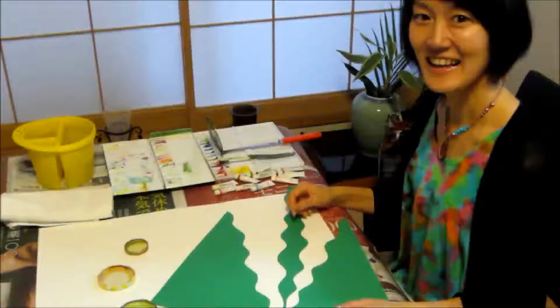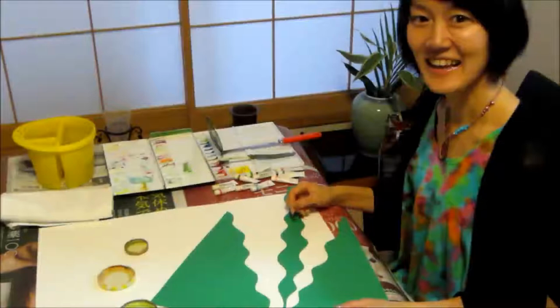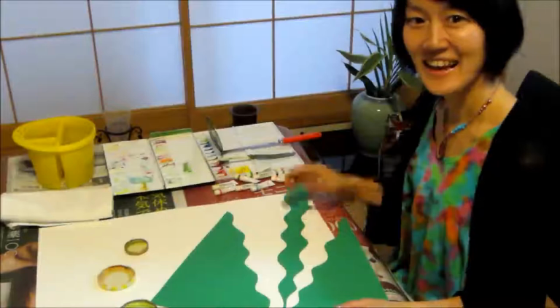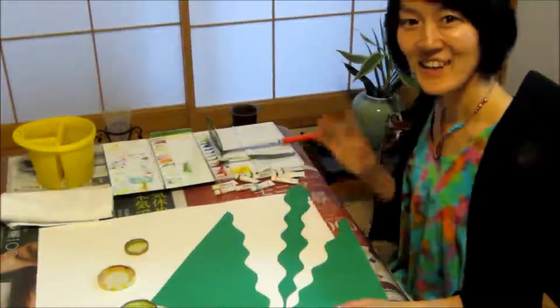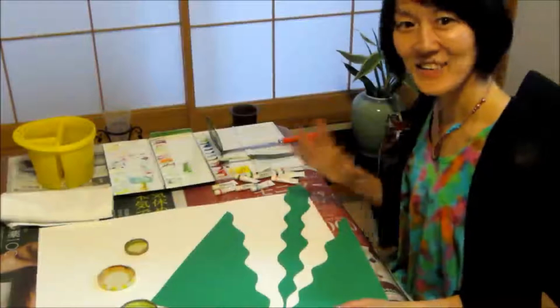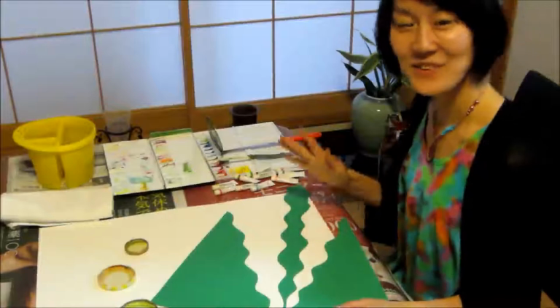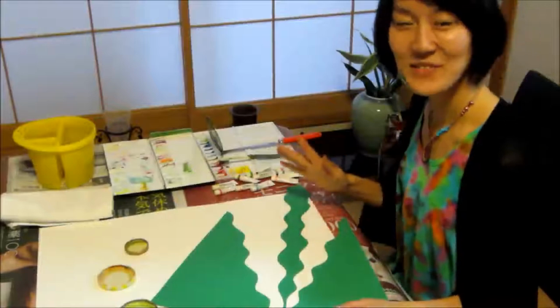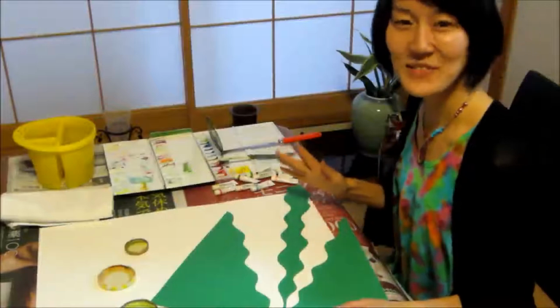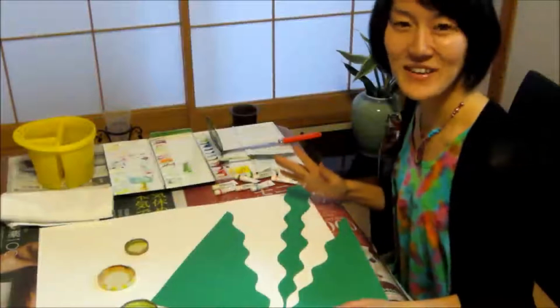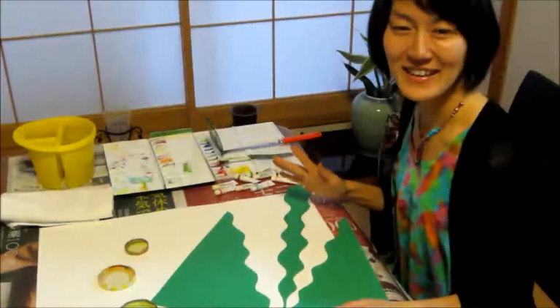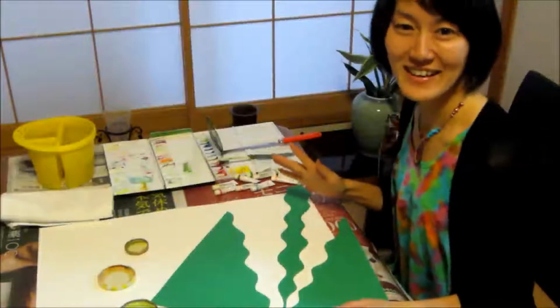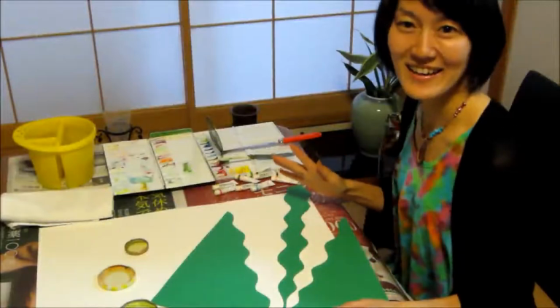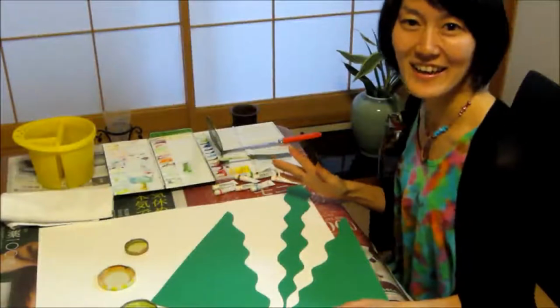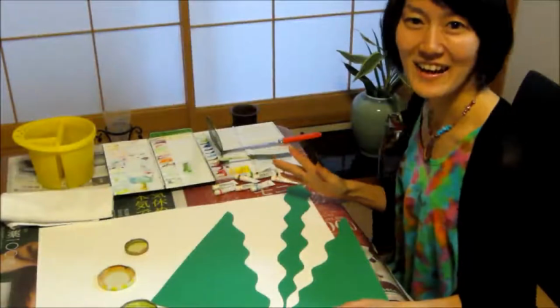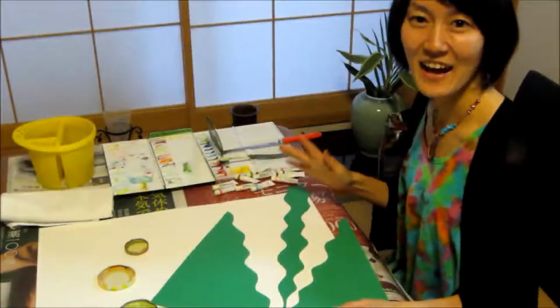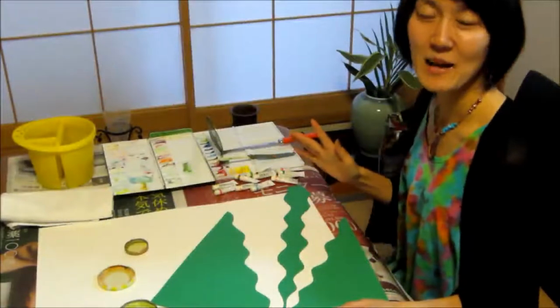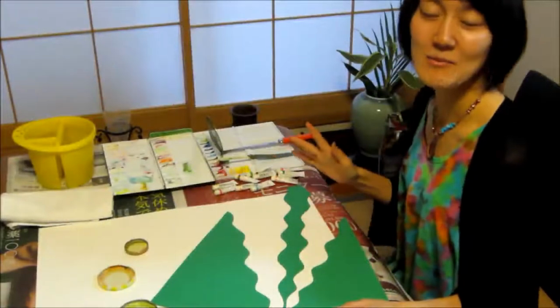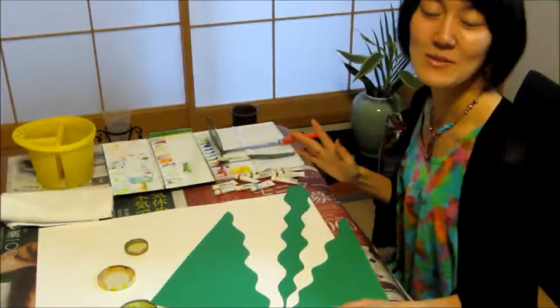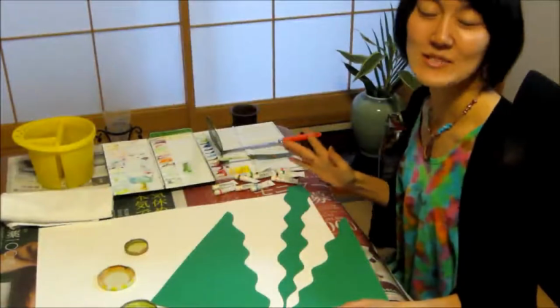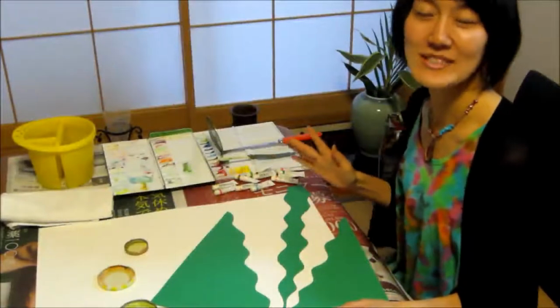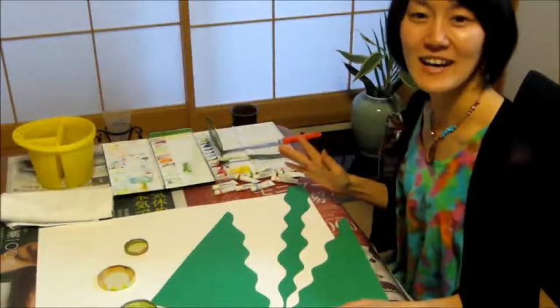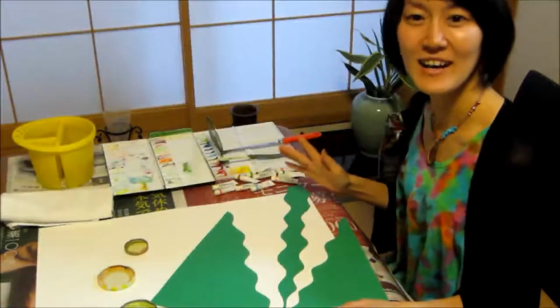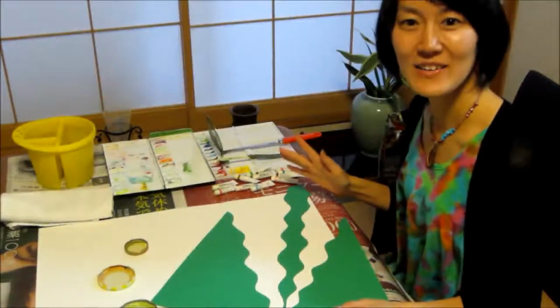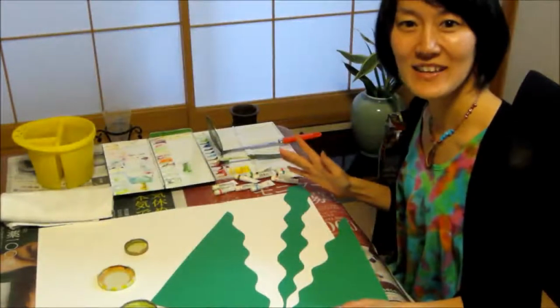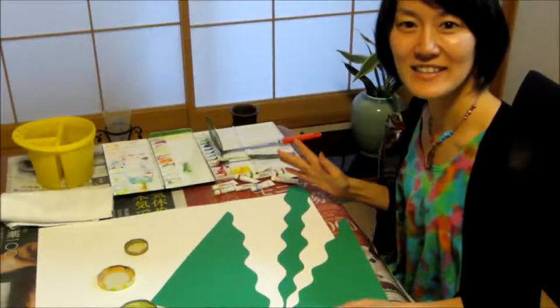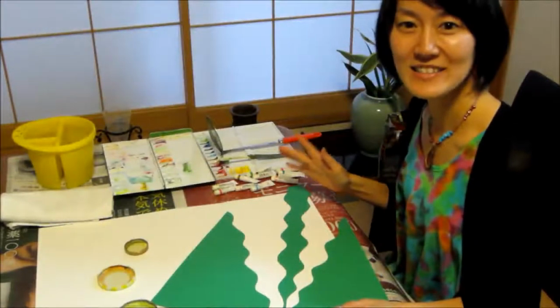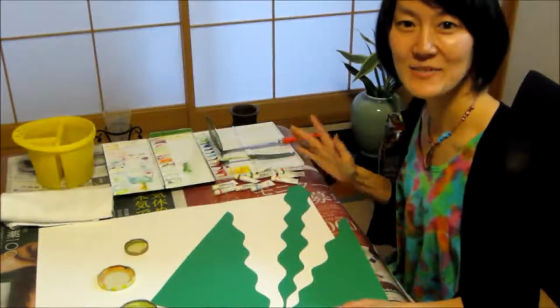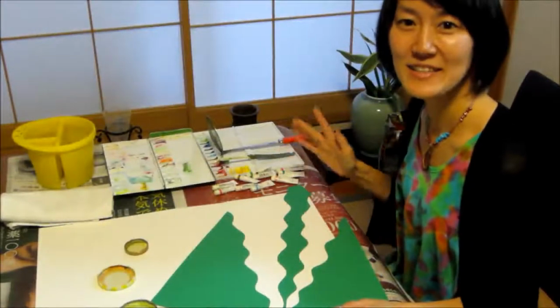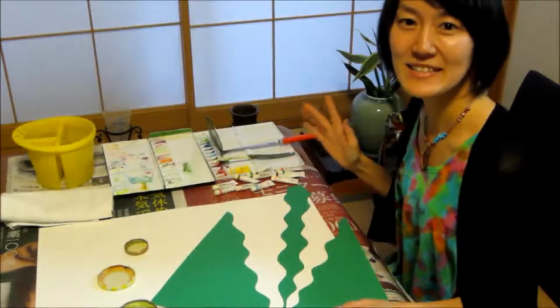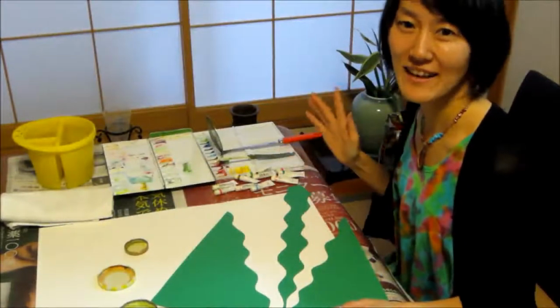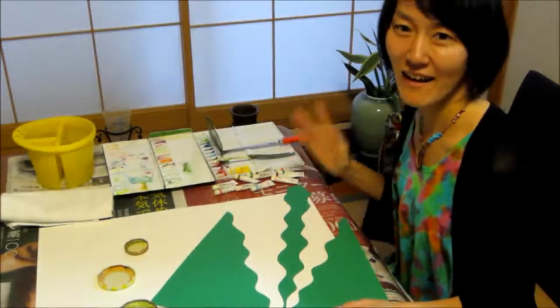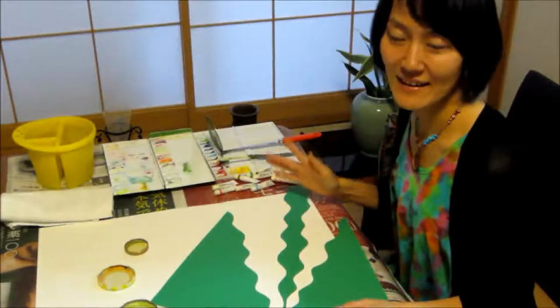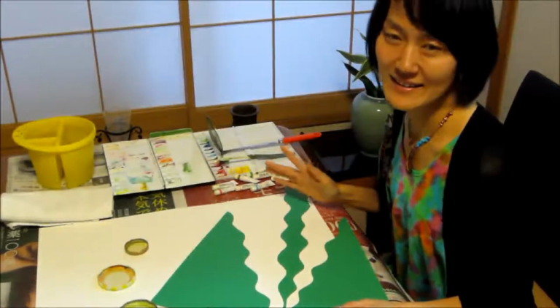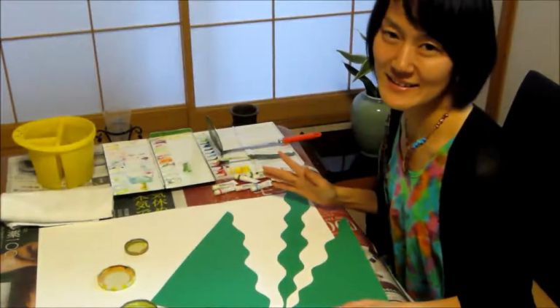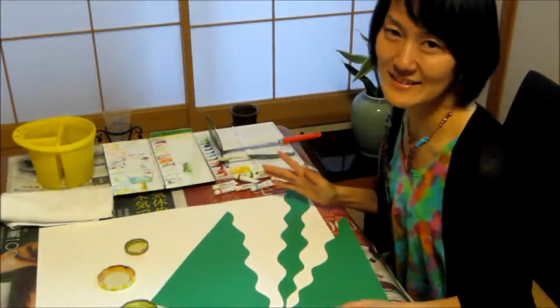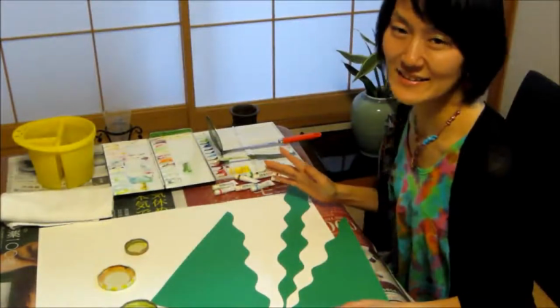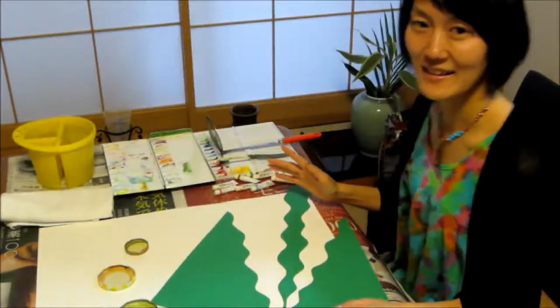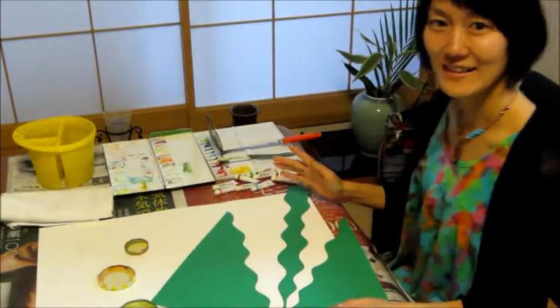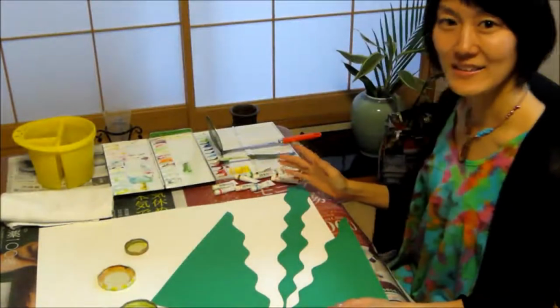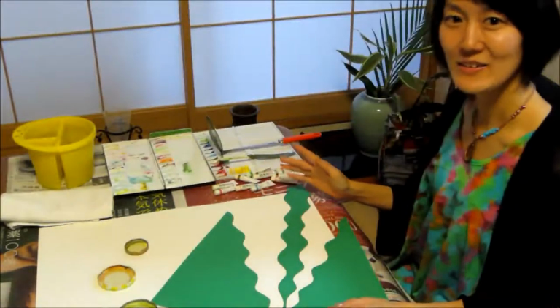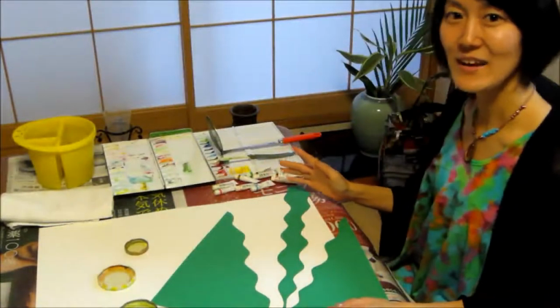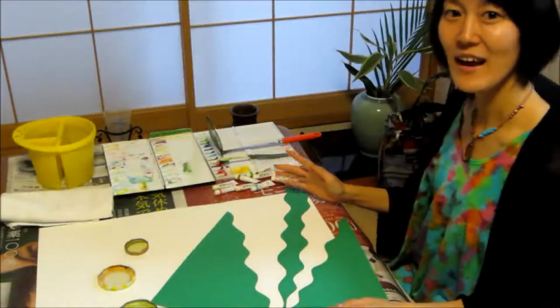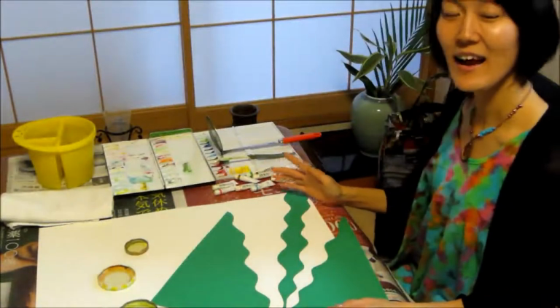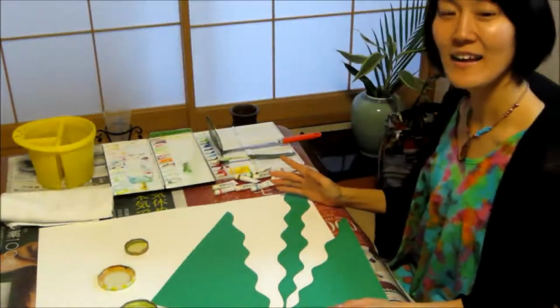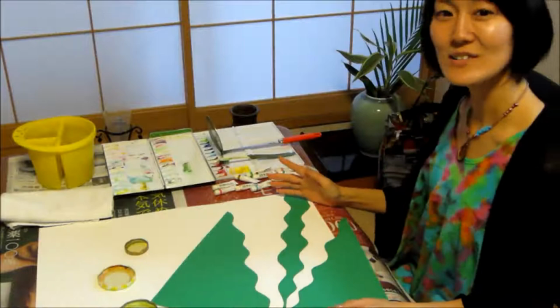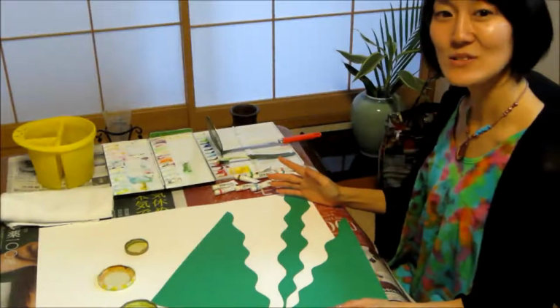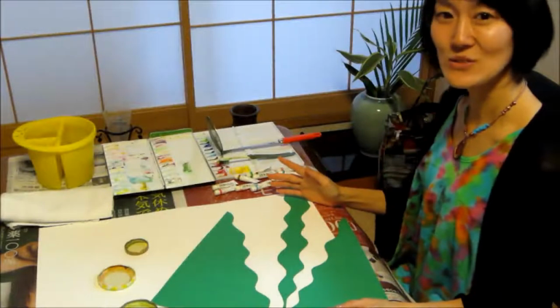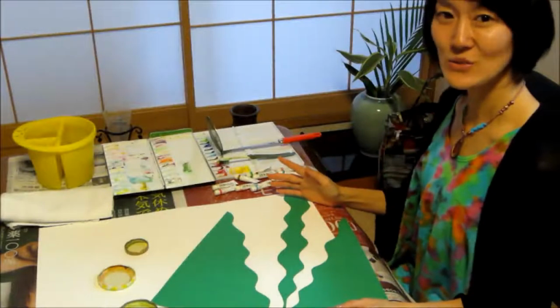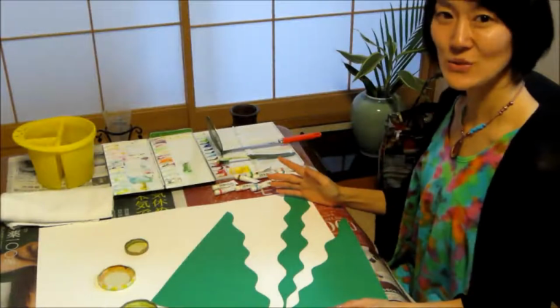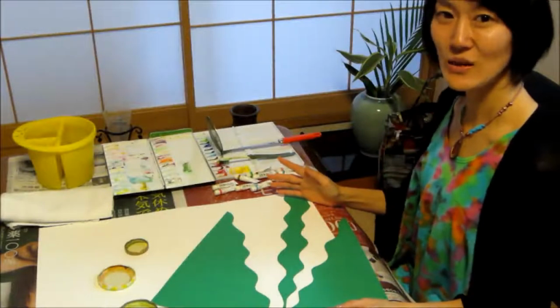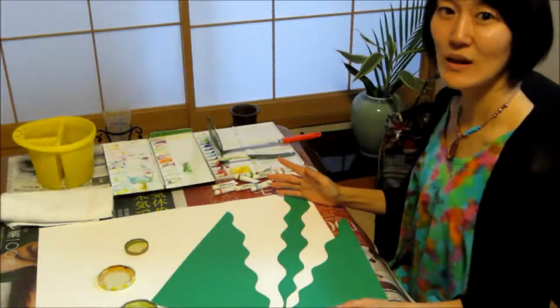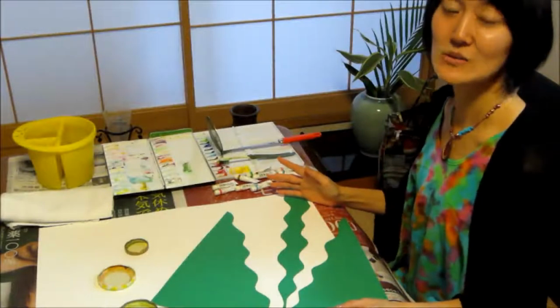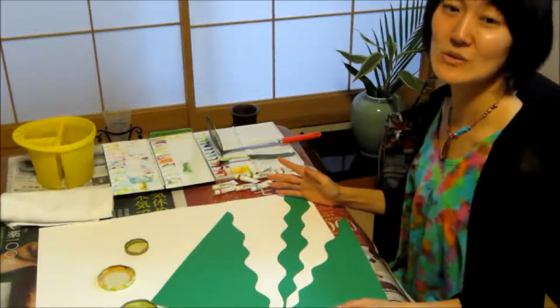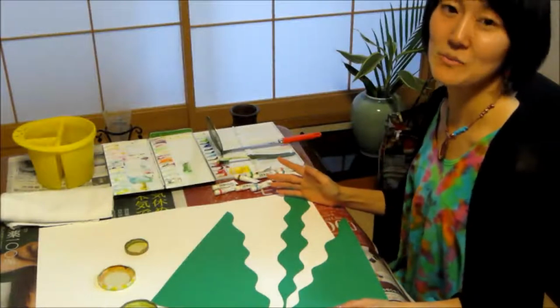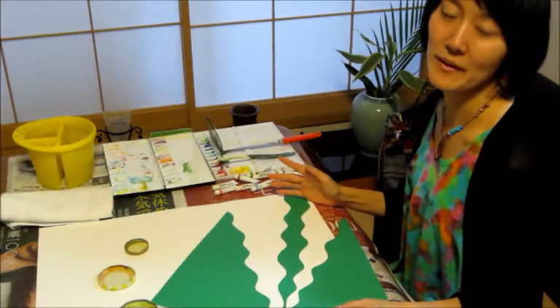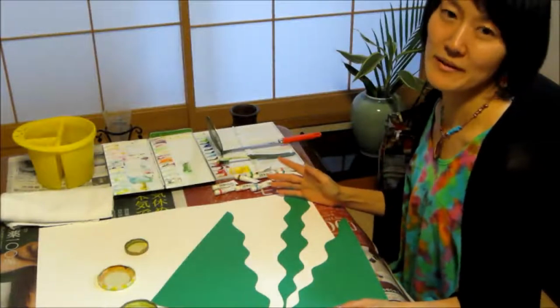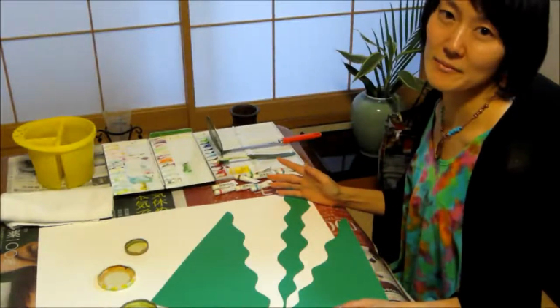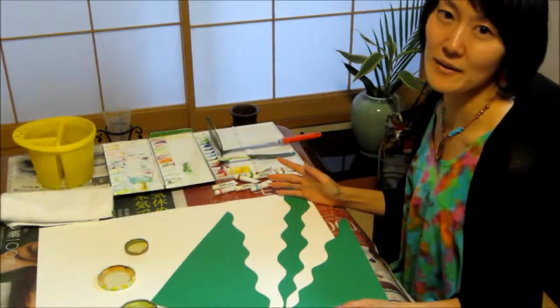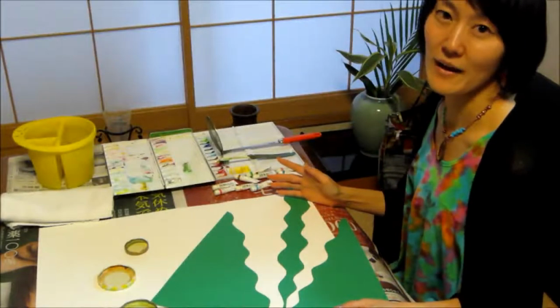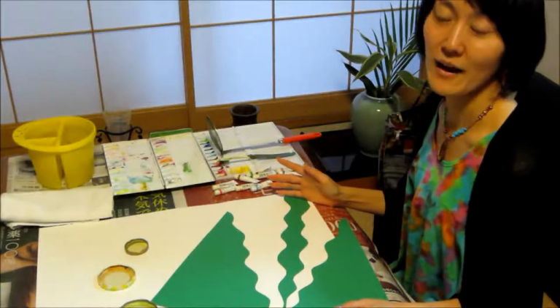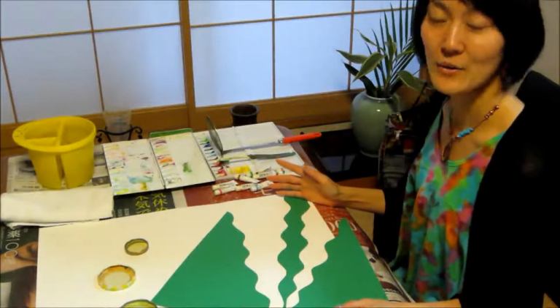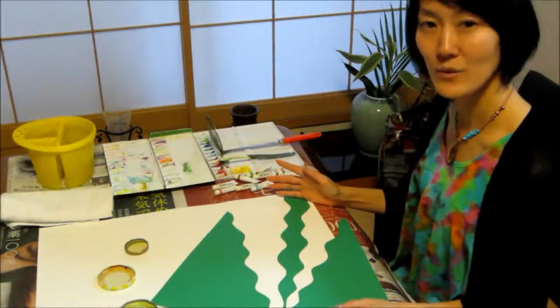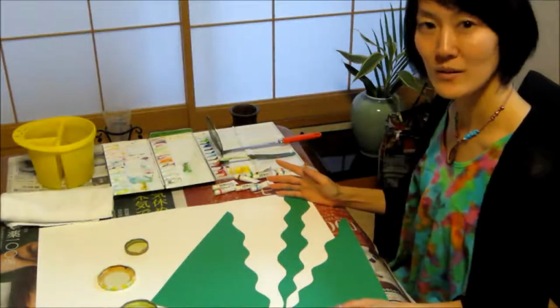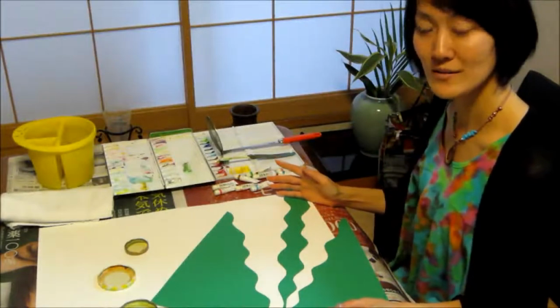Hello everybody! I'm Yoshie Aoki, Japanese artist. Today I'd like to show you how to paint my artwork.